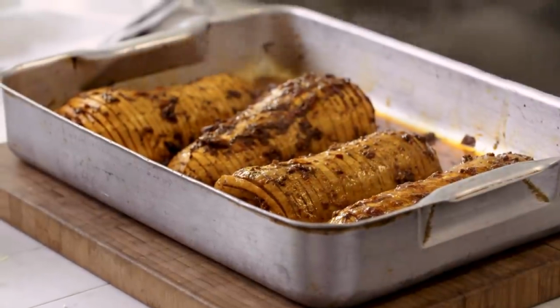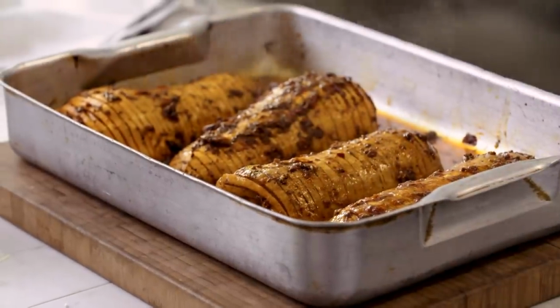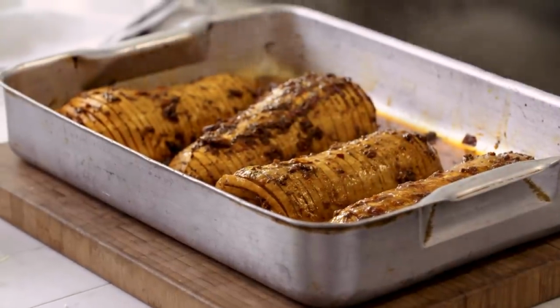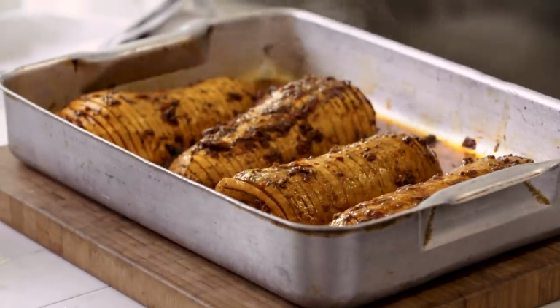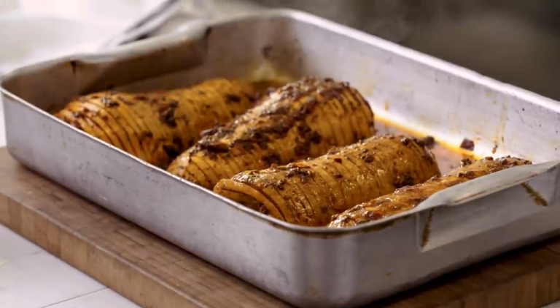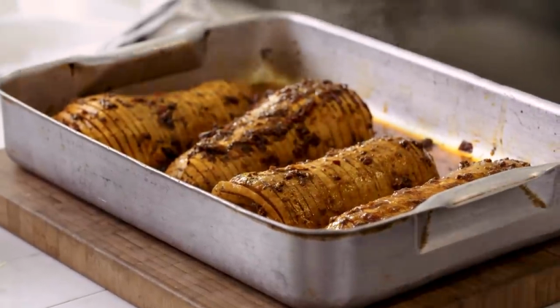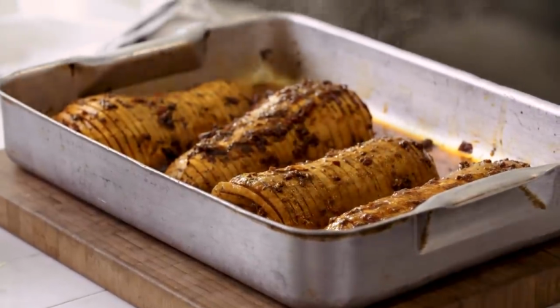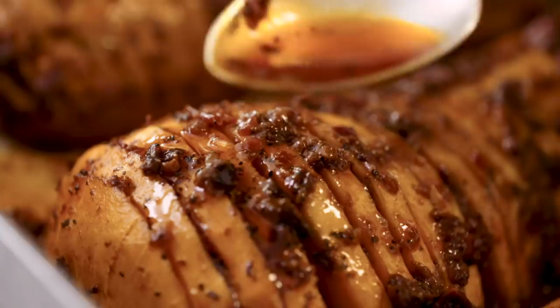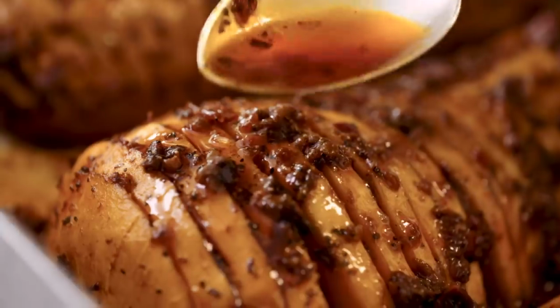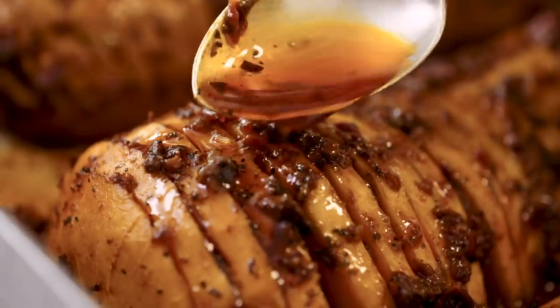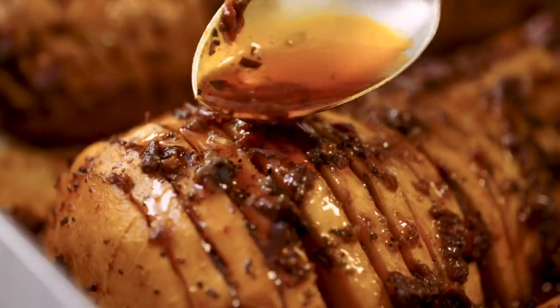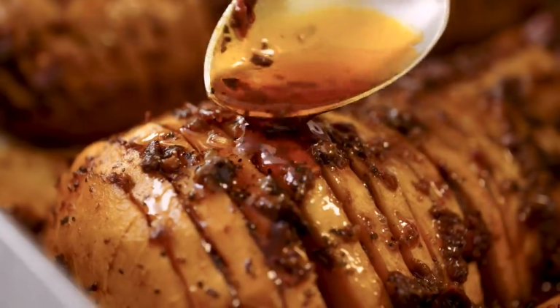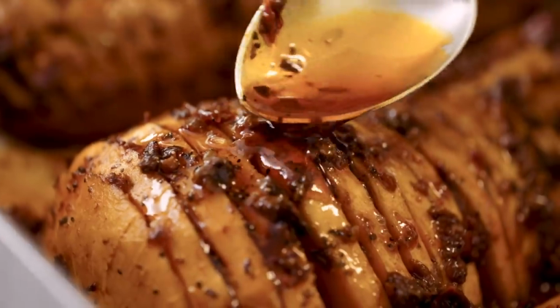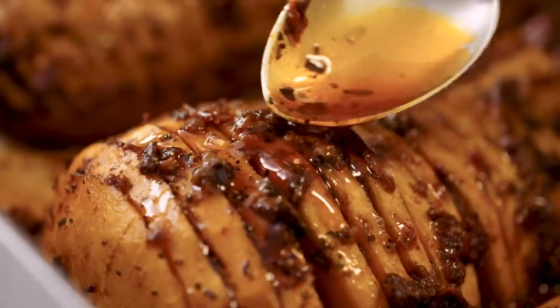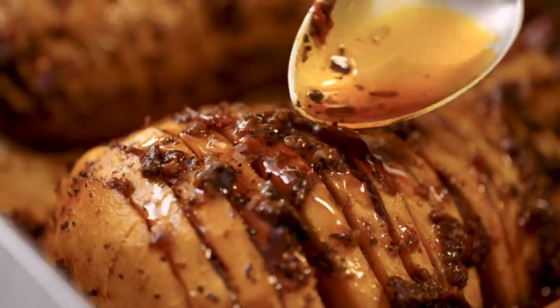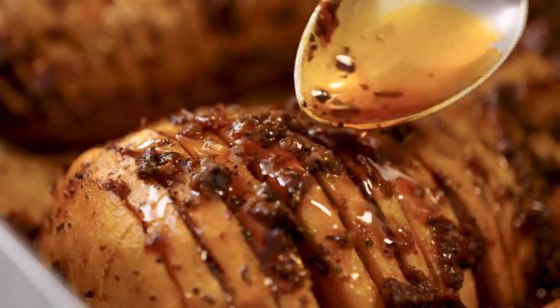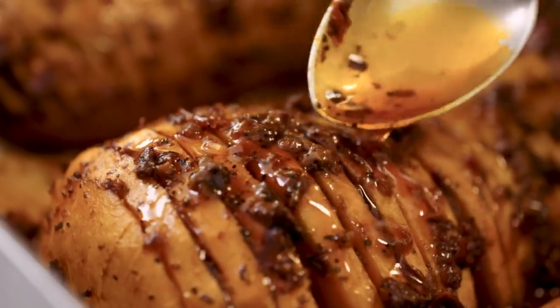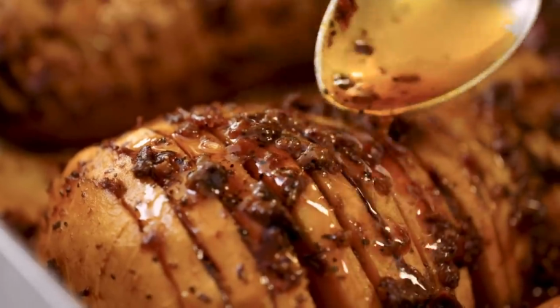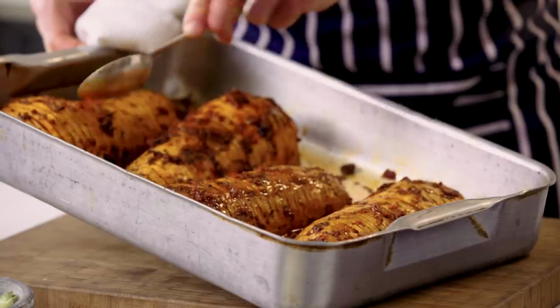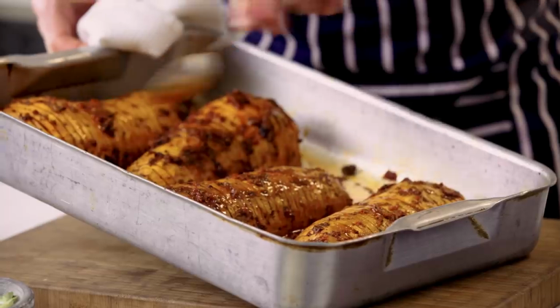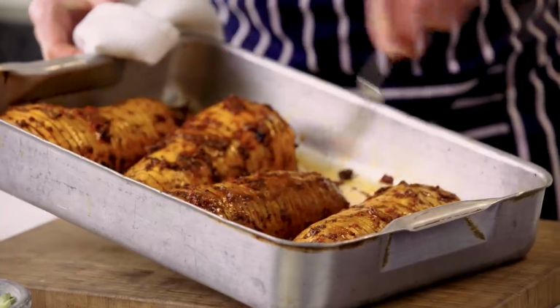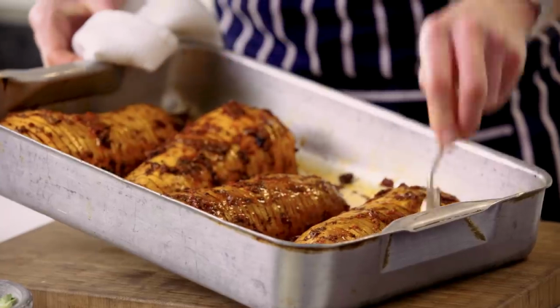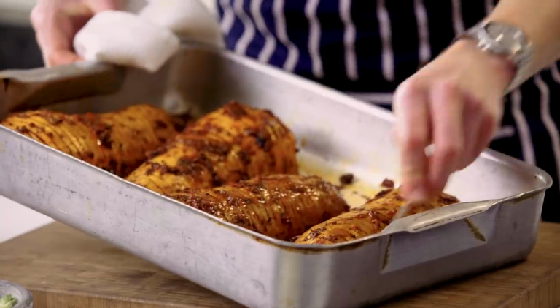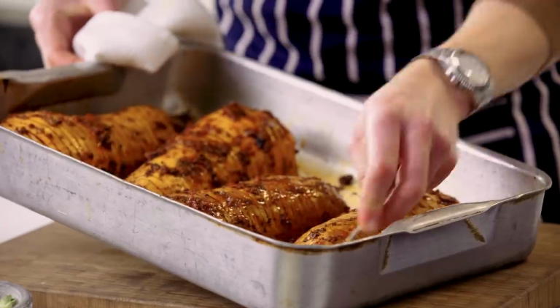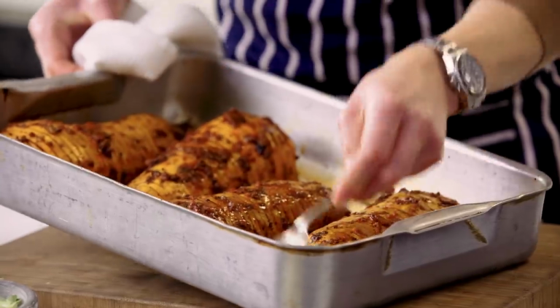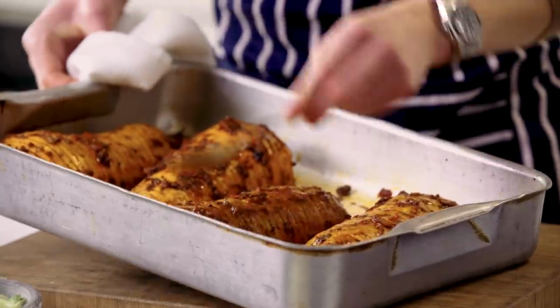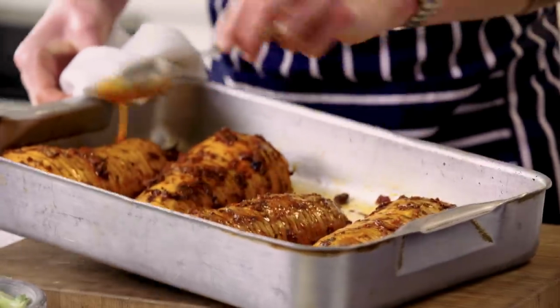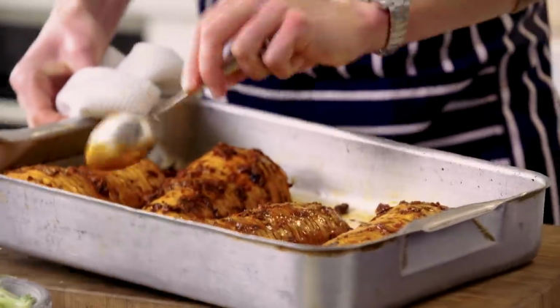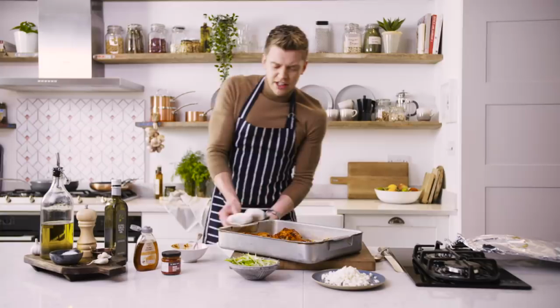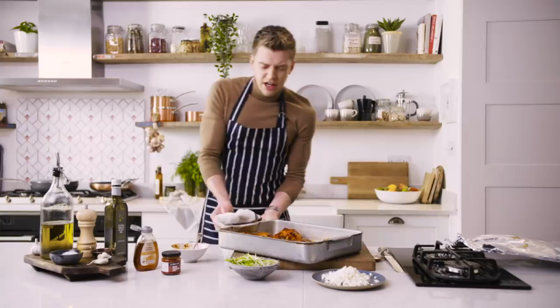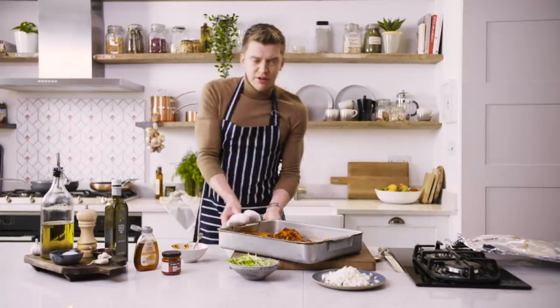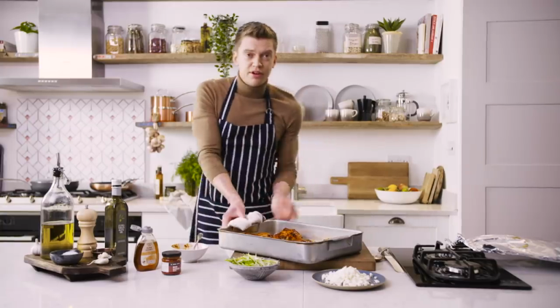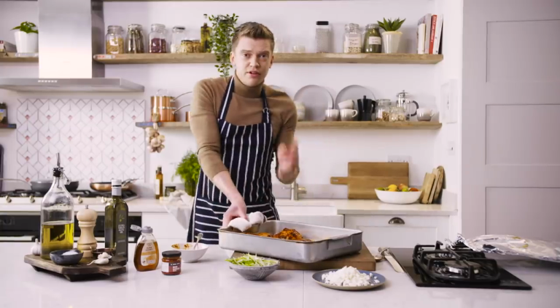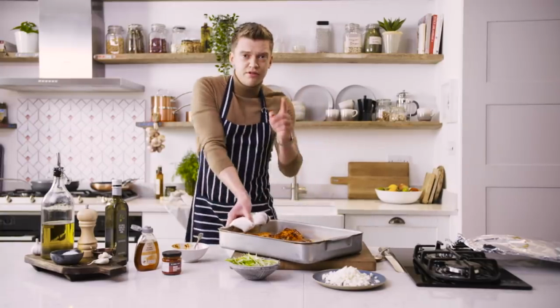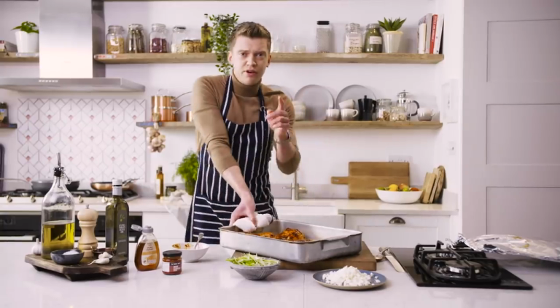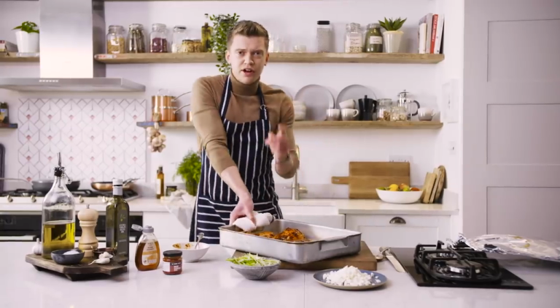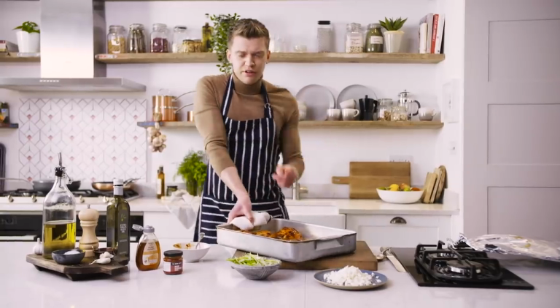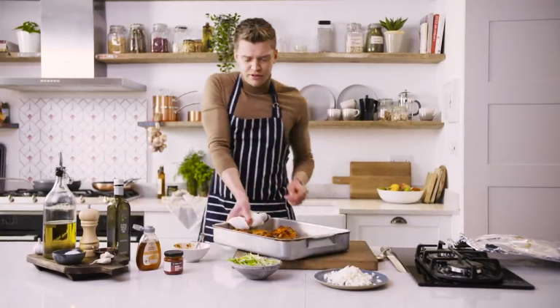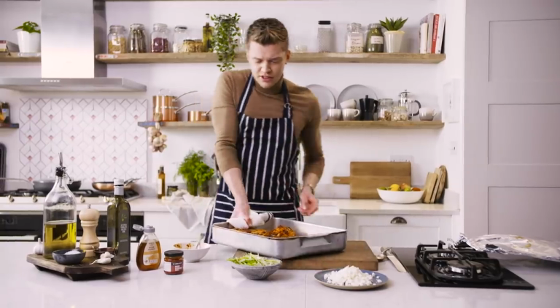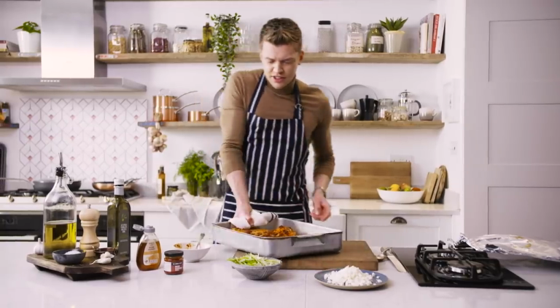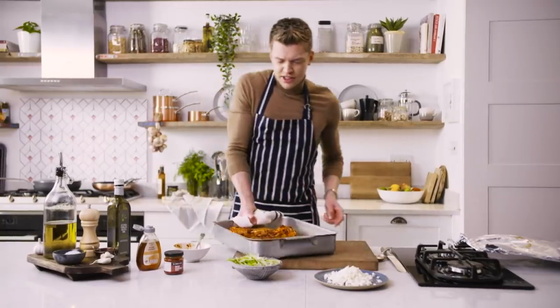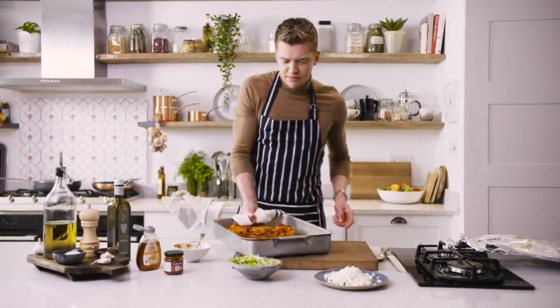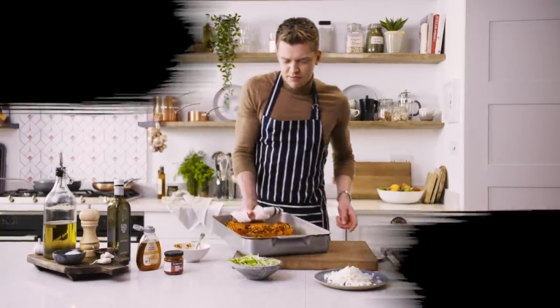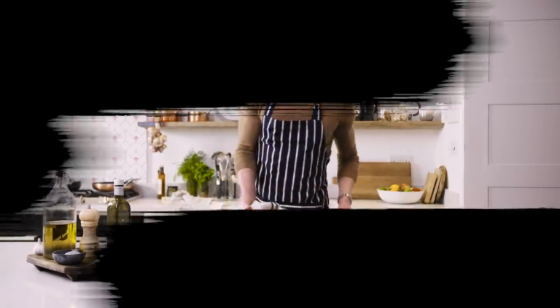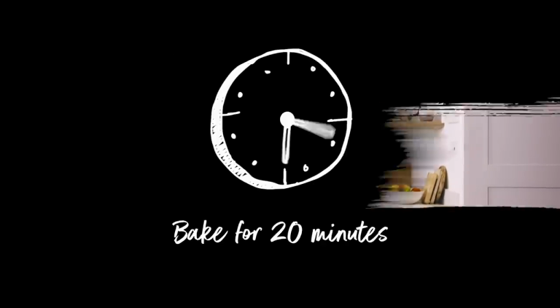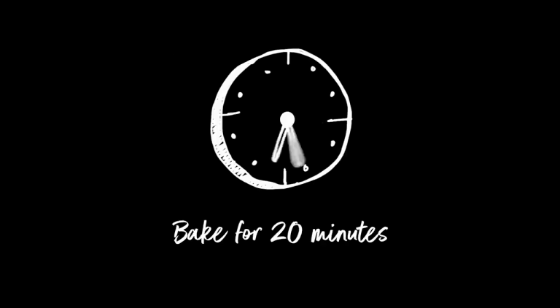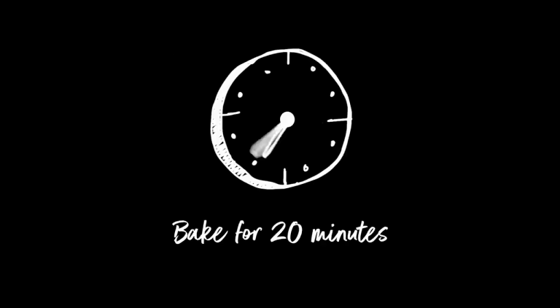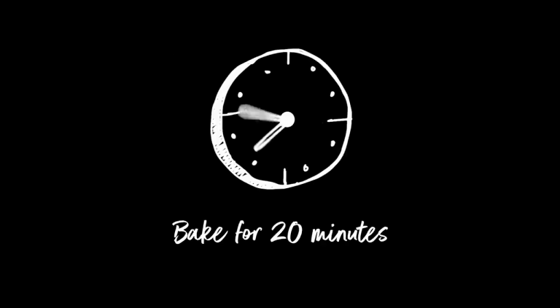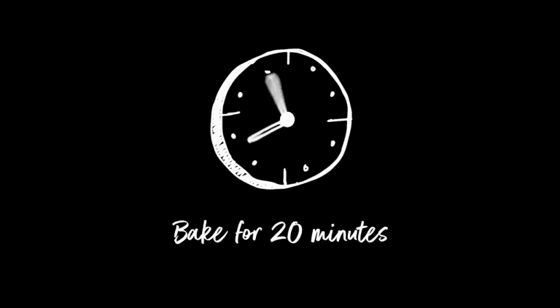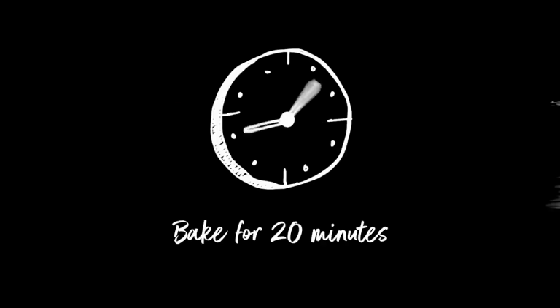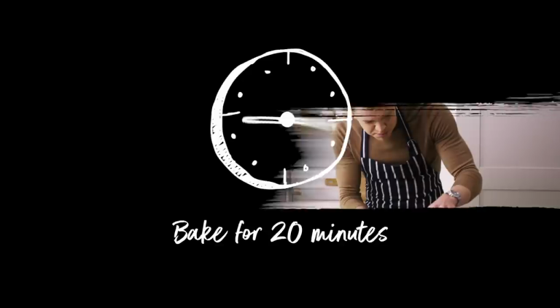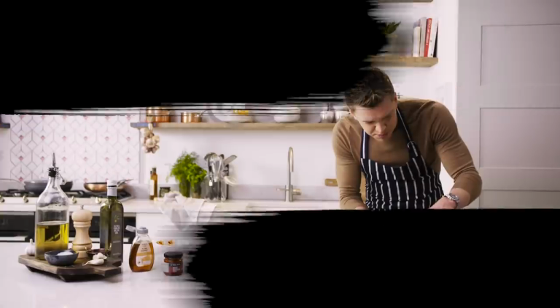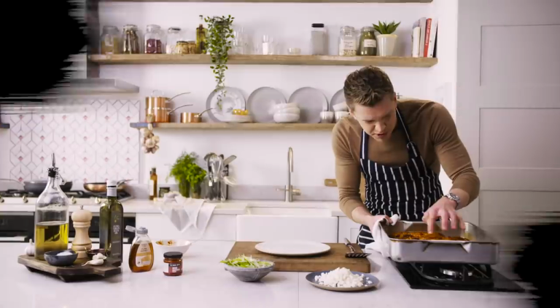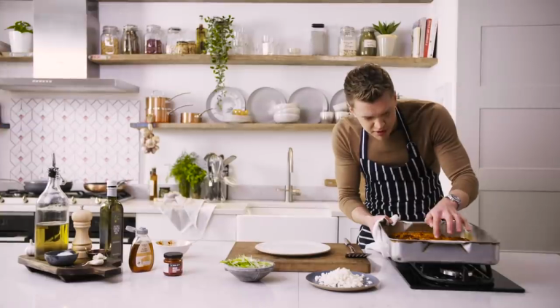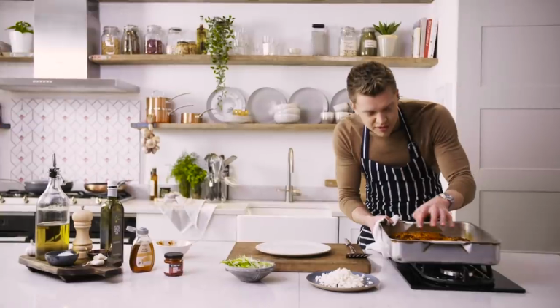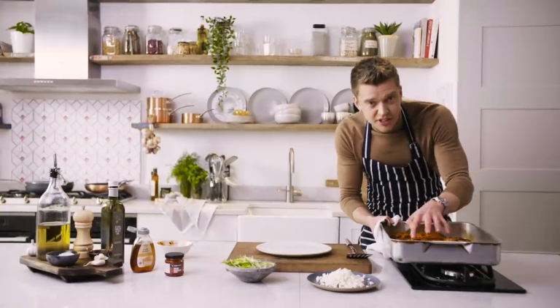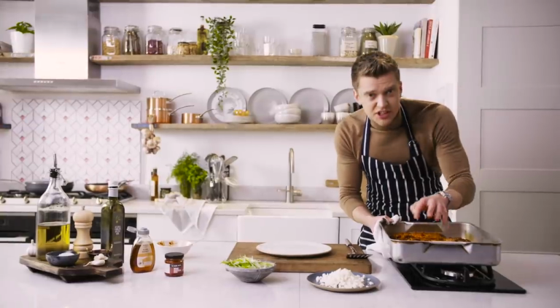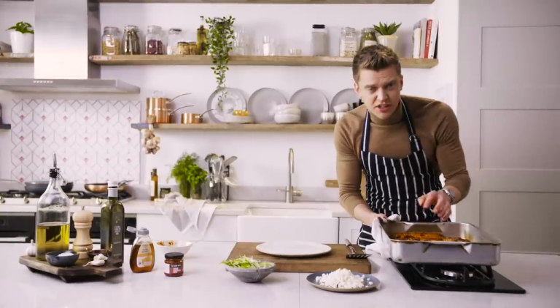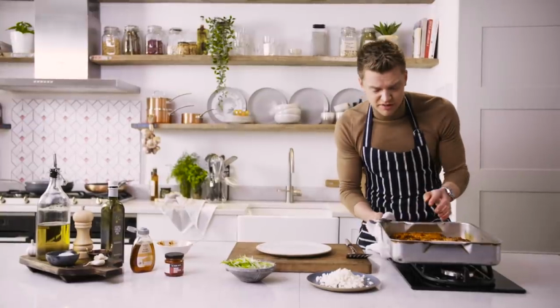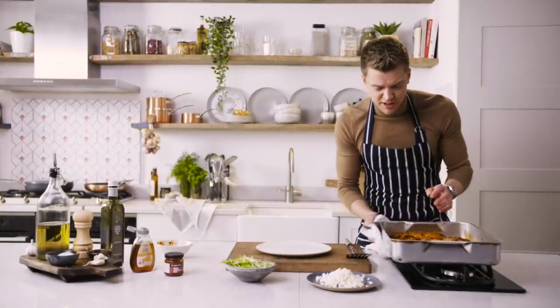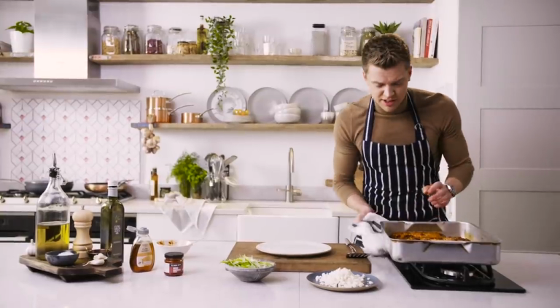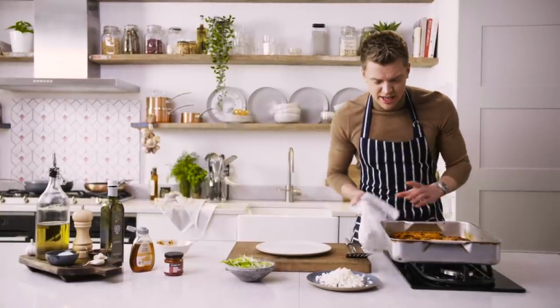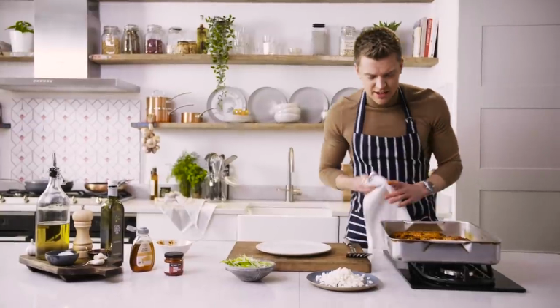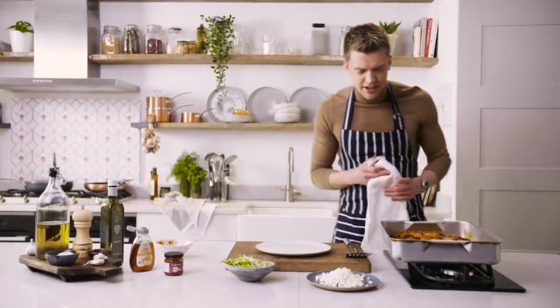Smells incredible. Give them a good baste. Back in the oven — foil off this time. You can see it's beautifully soft and tender.